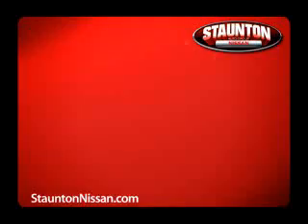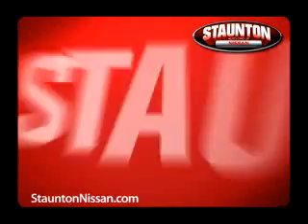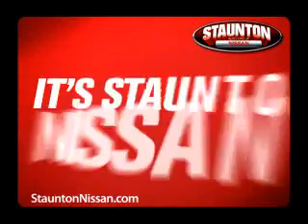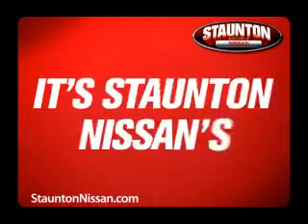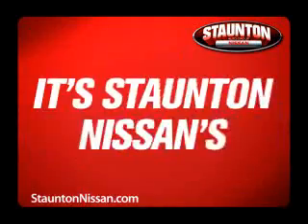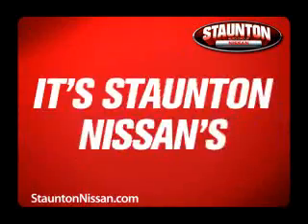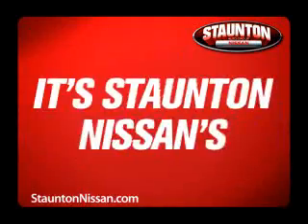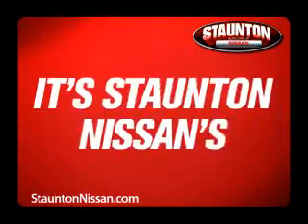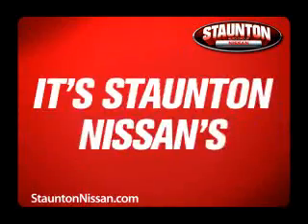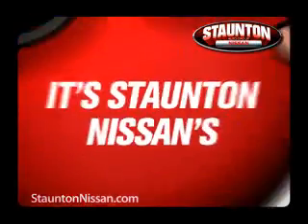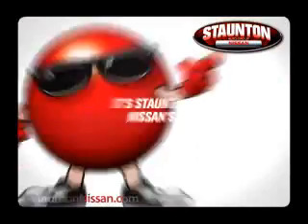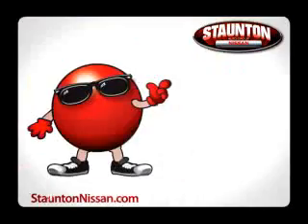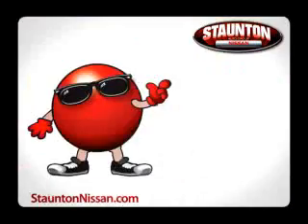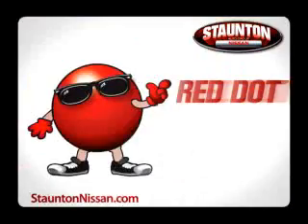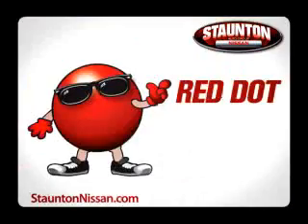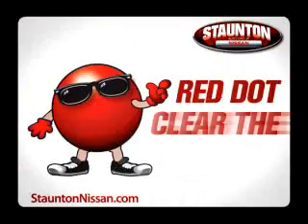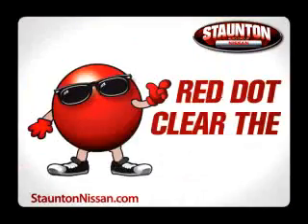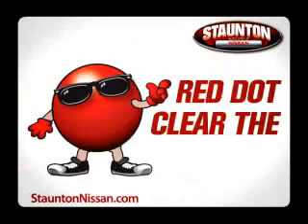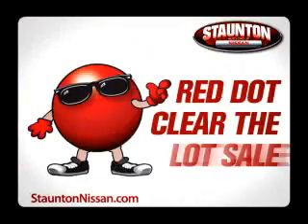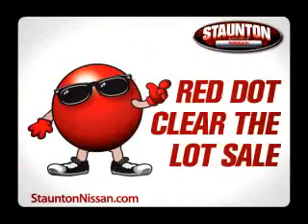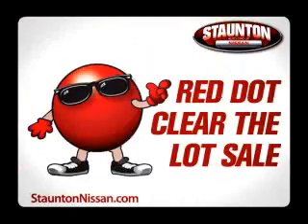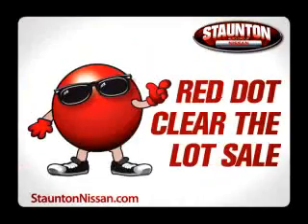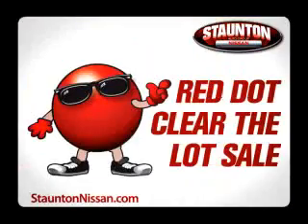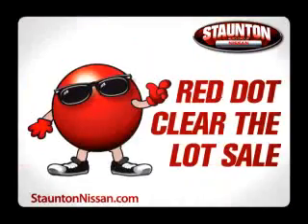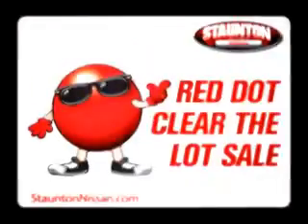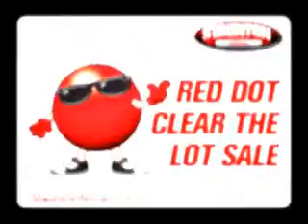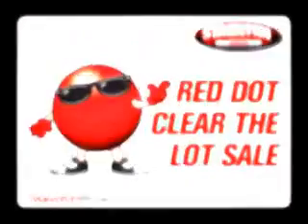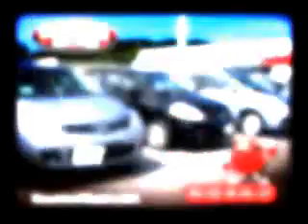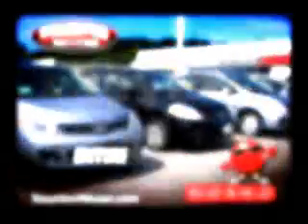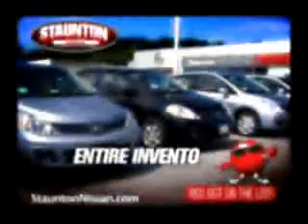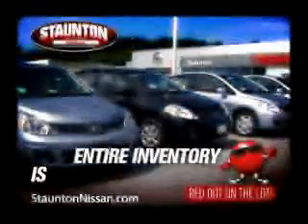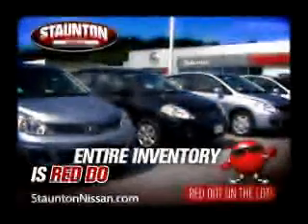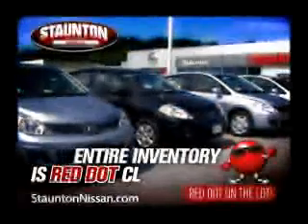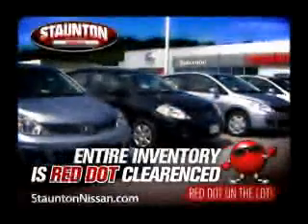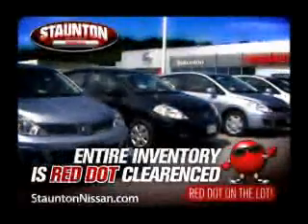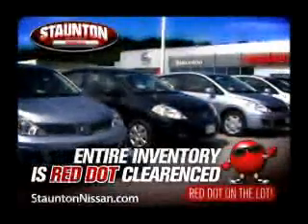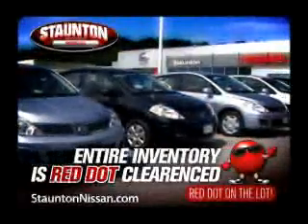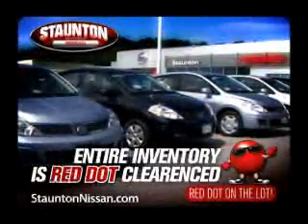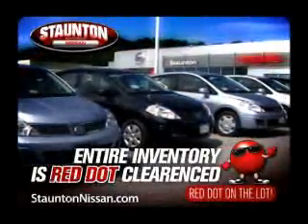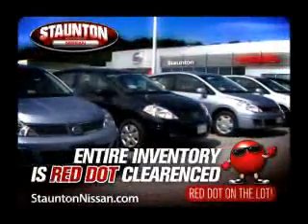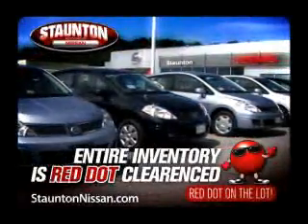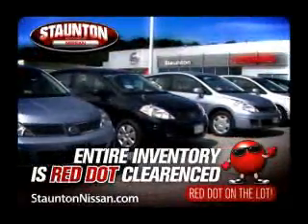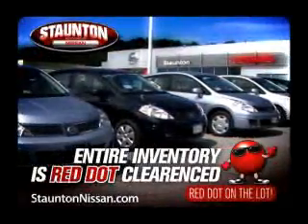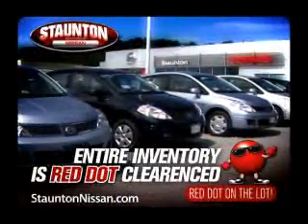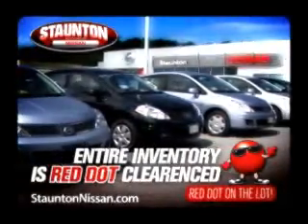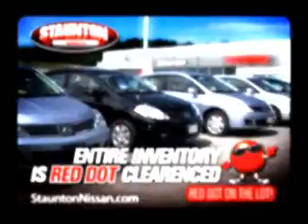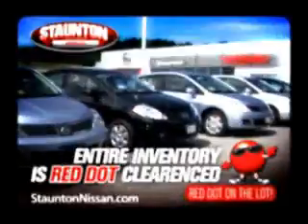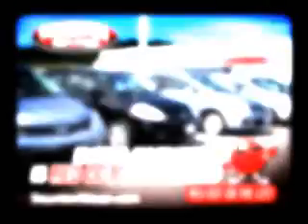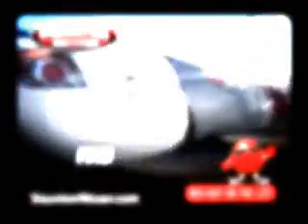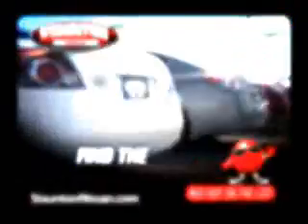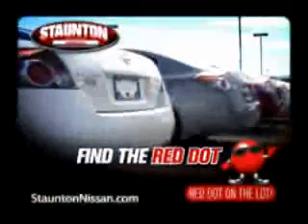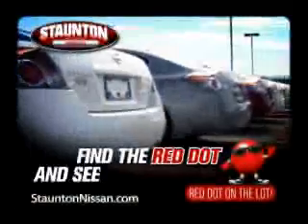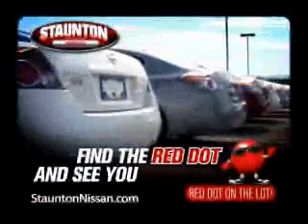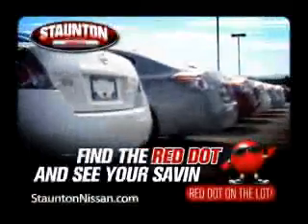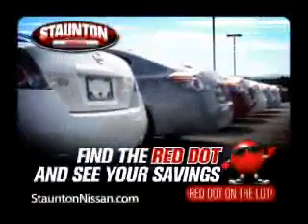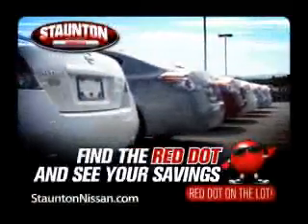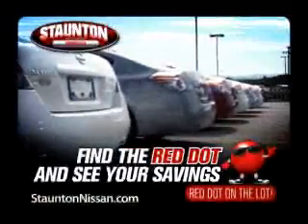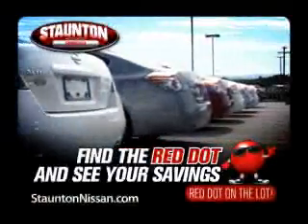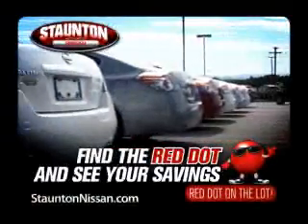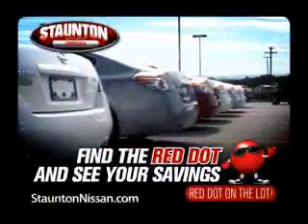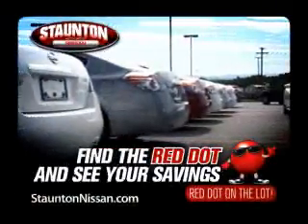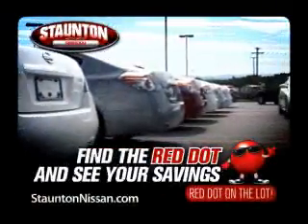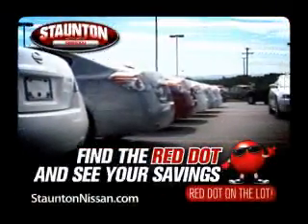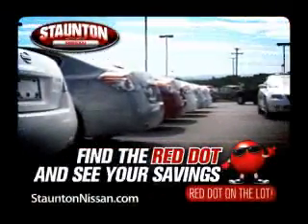It's Stanton Nissan's Red Dot Clear the Lot Sale. With our entire inventory, Red Dot Clearance. Find the Red Dot and see your savings.